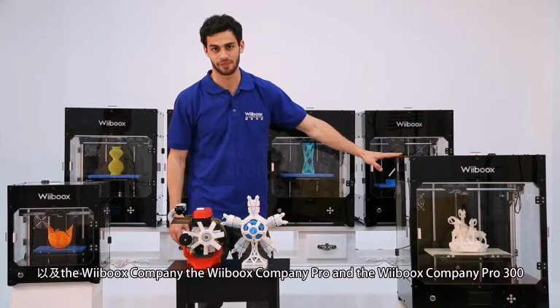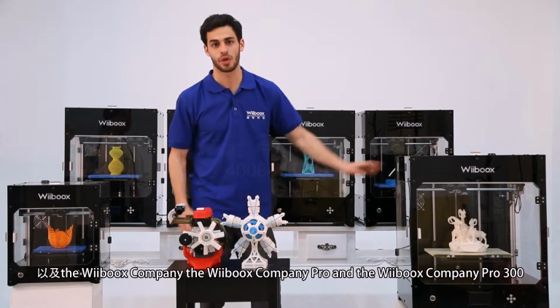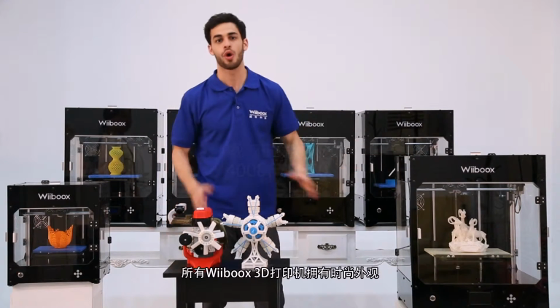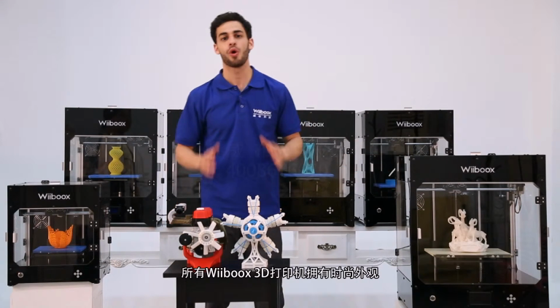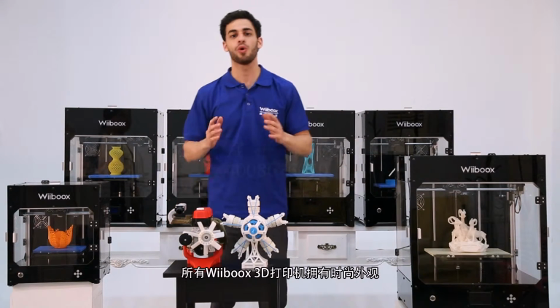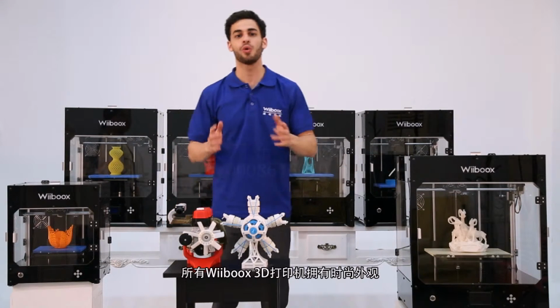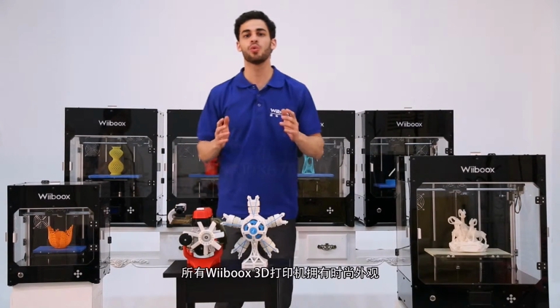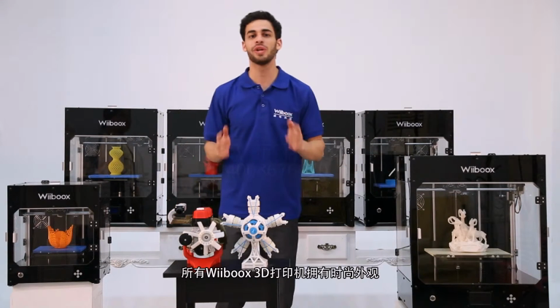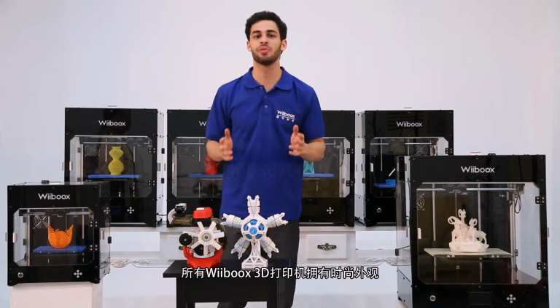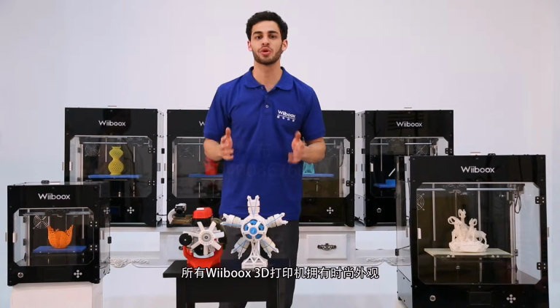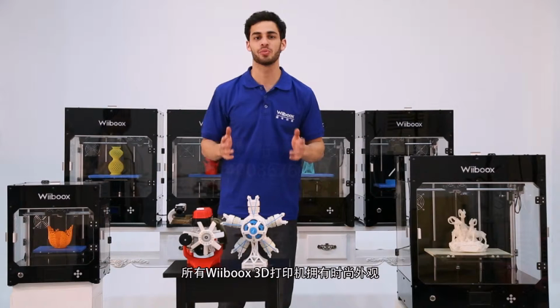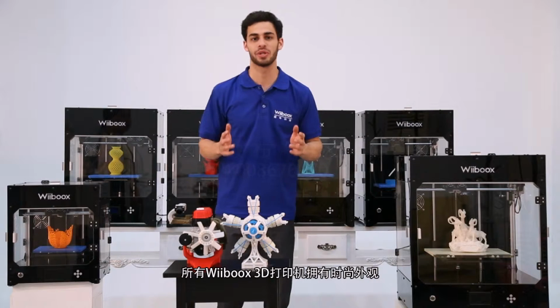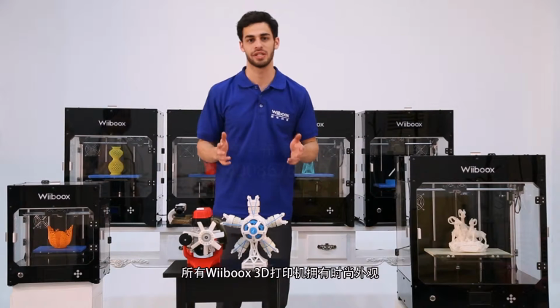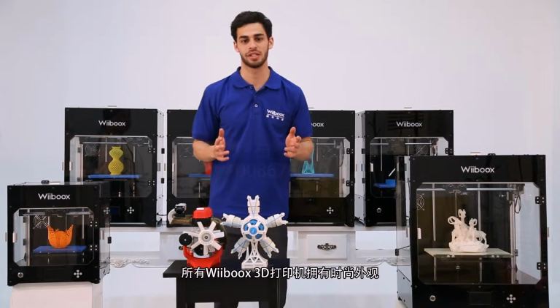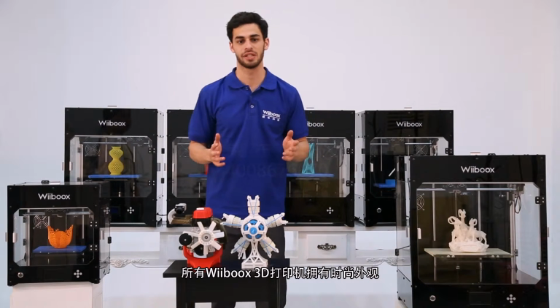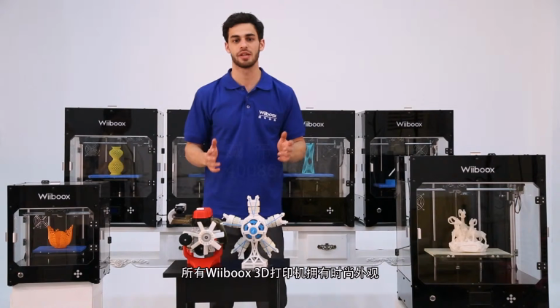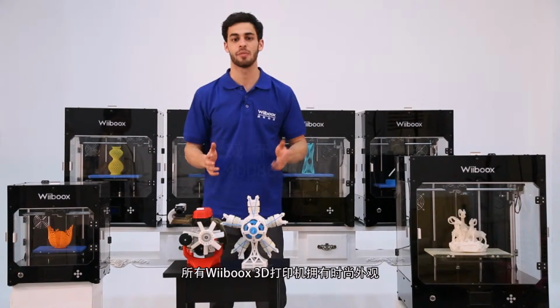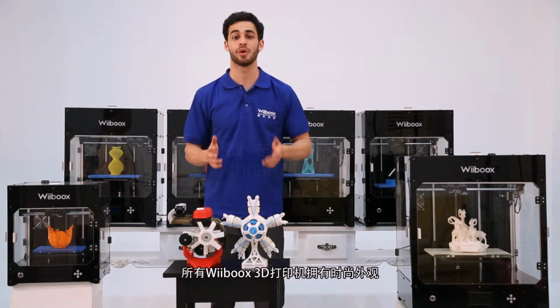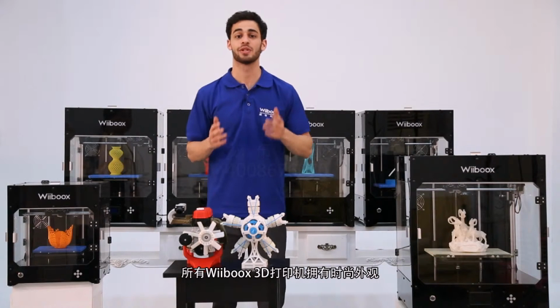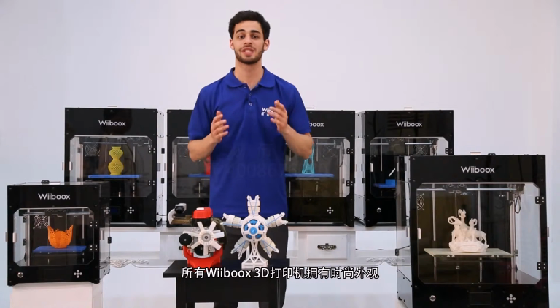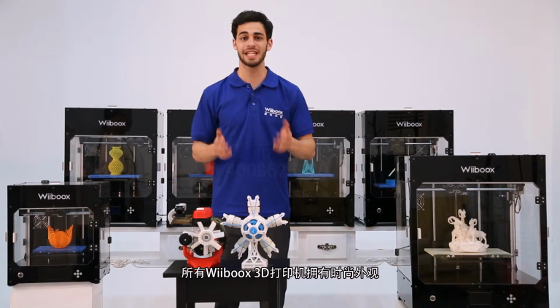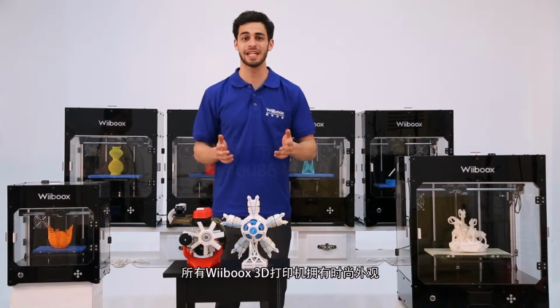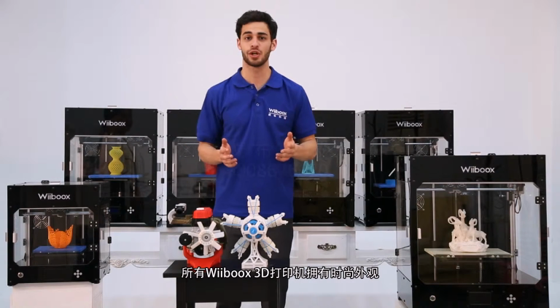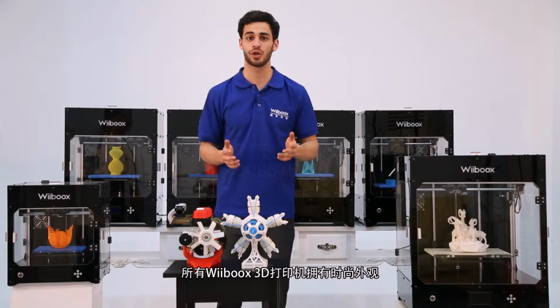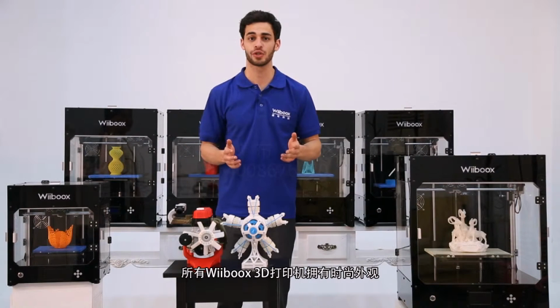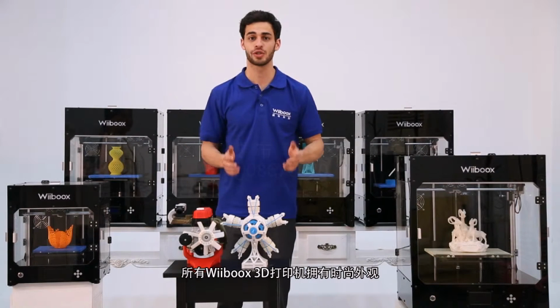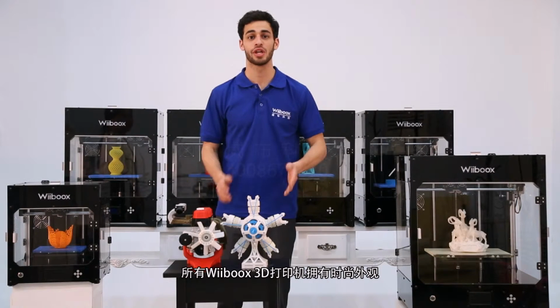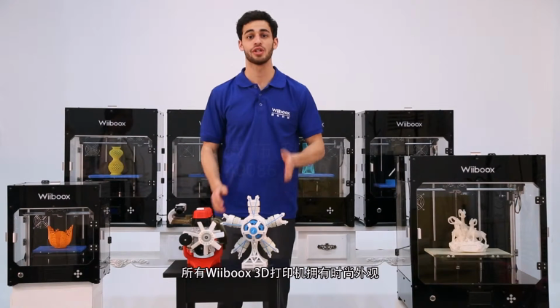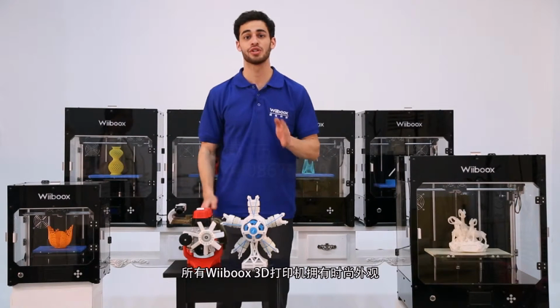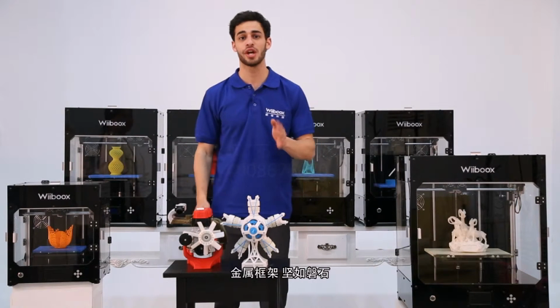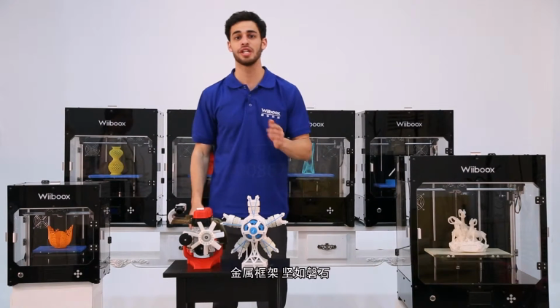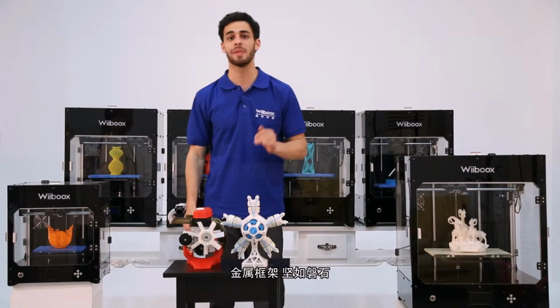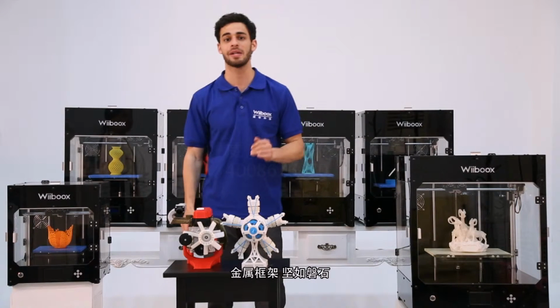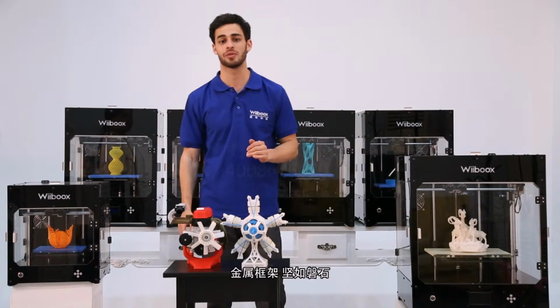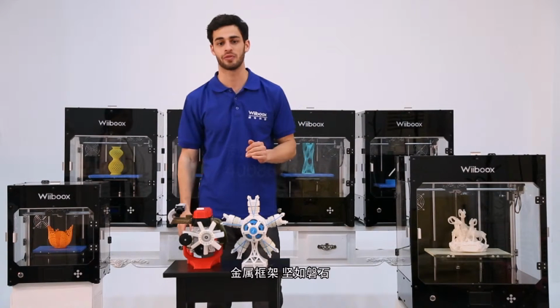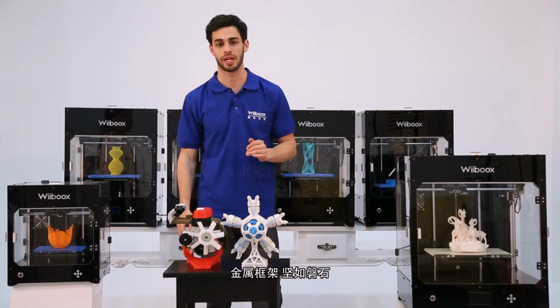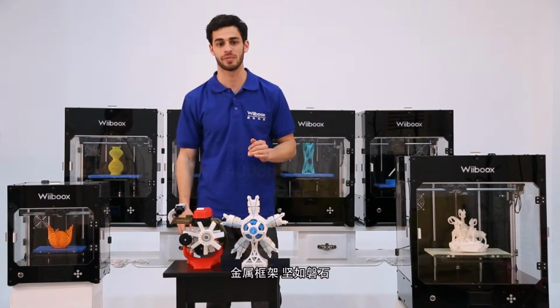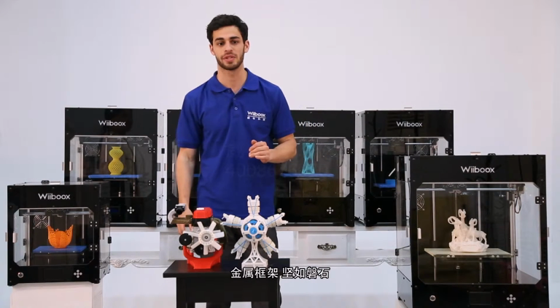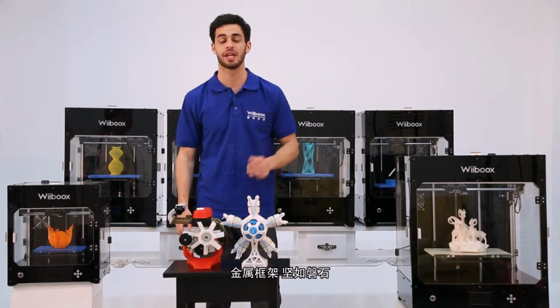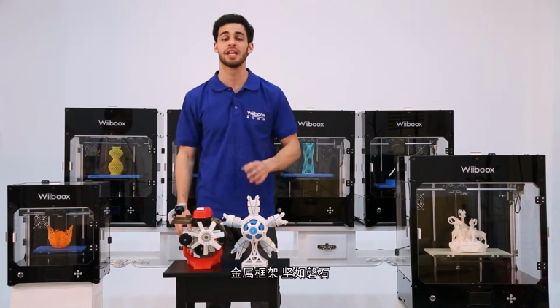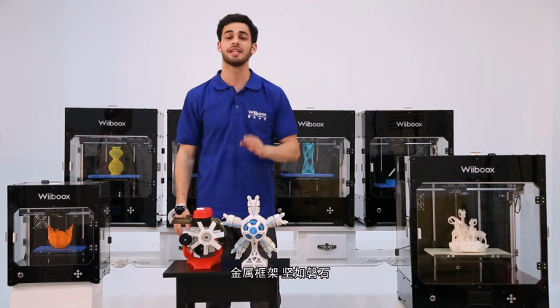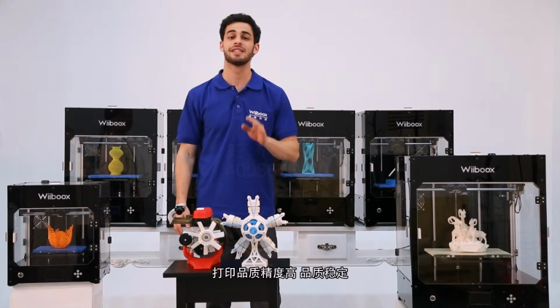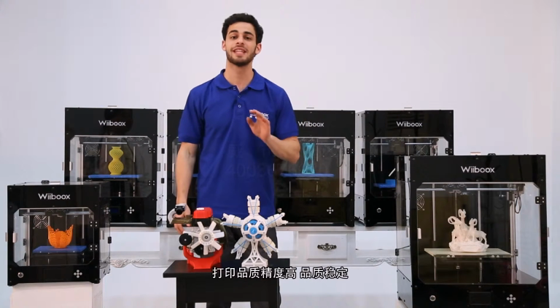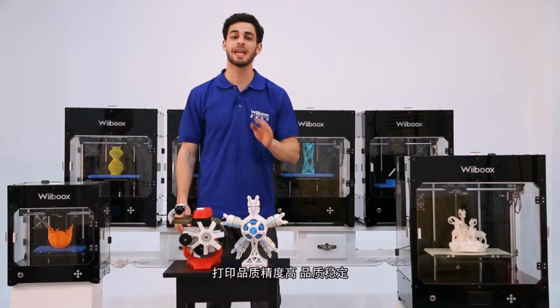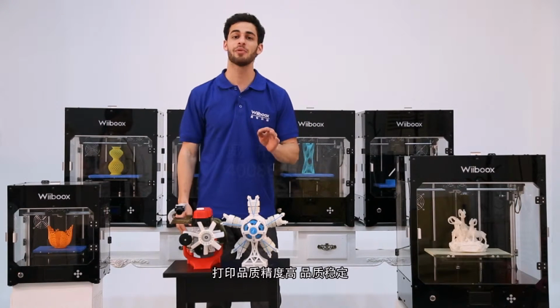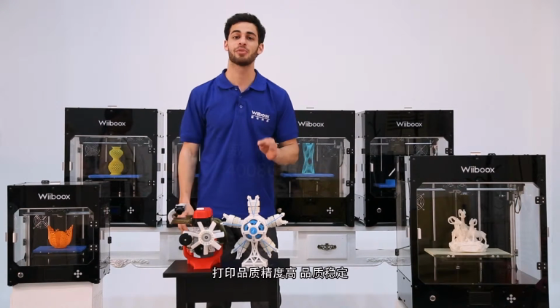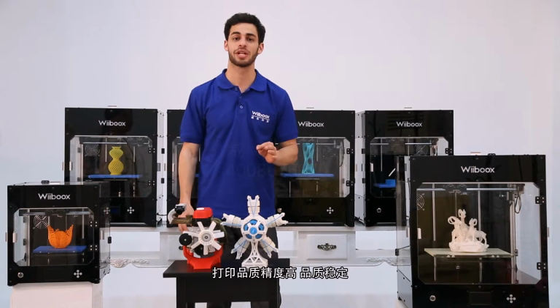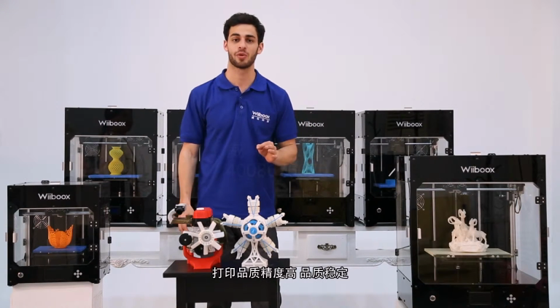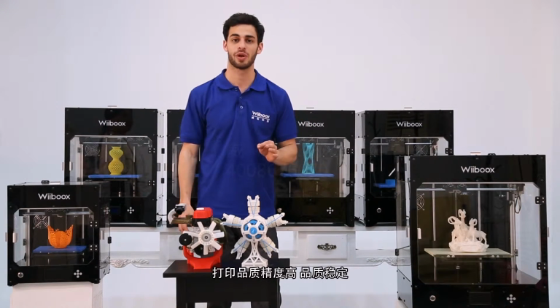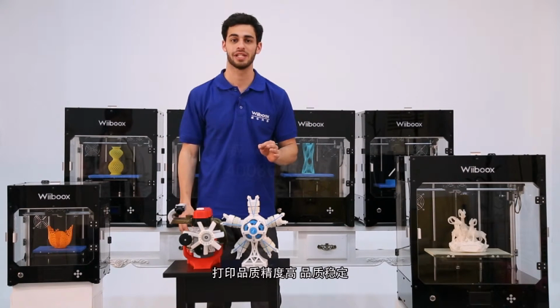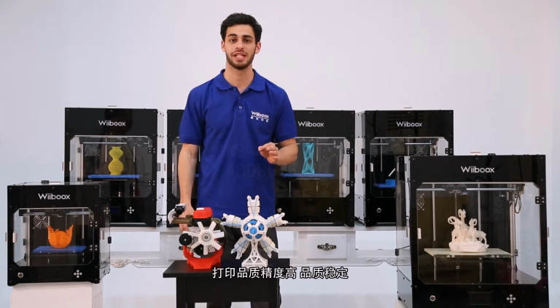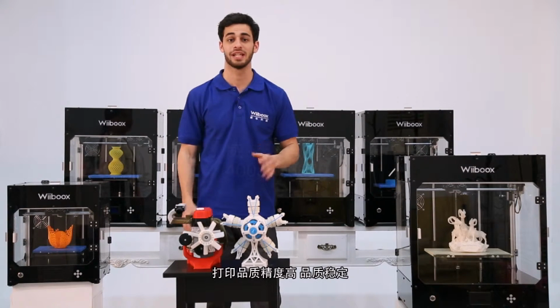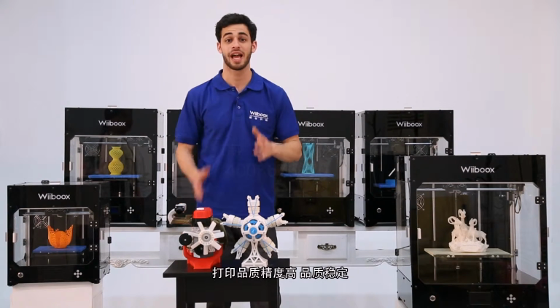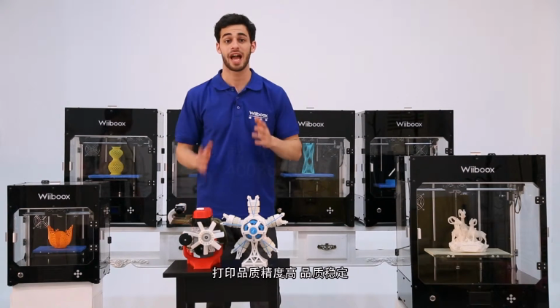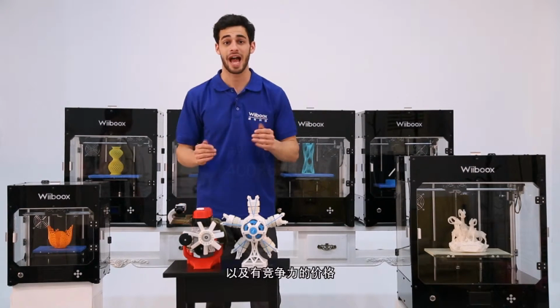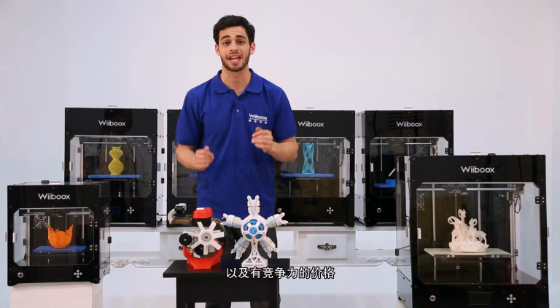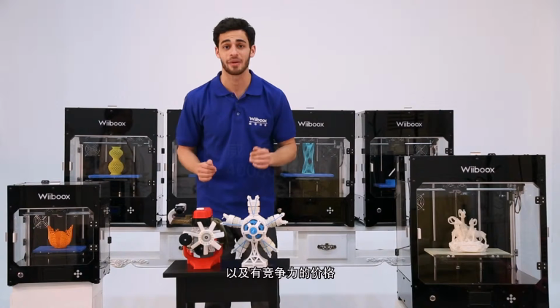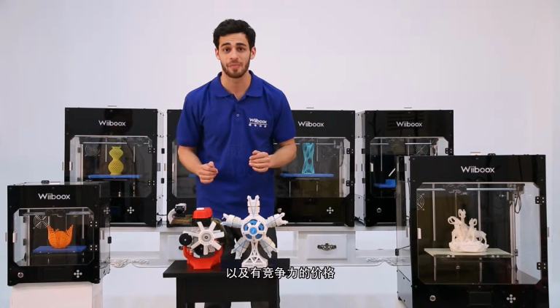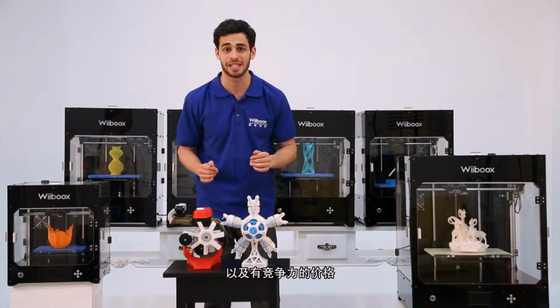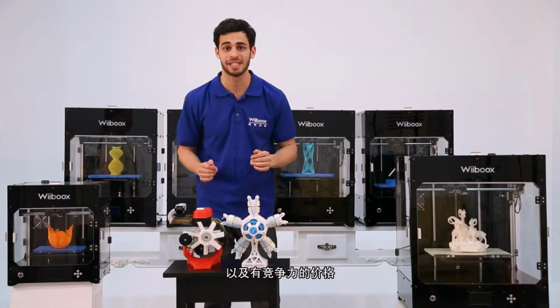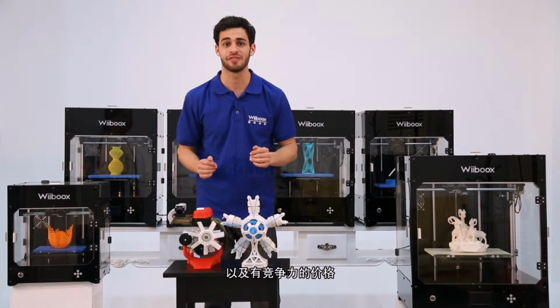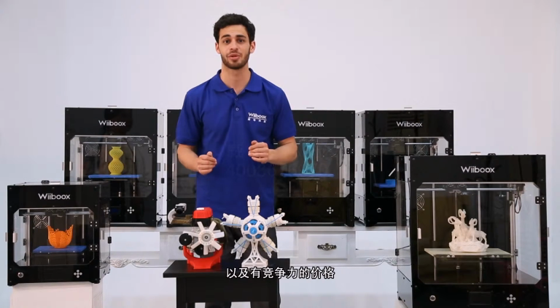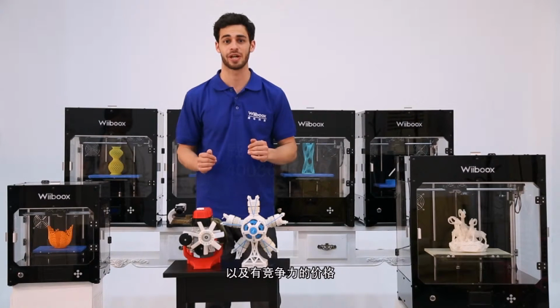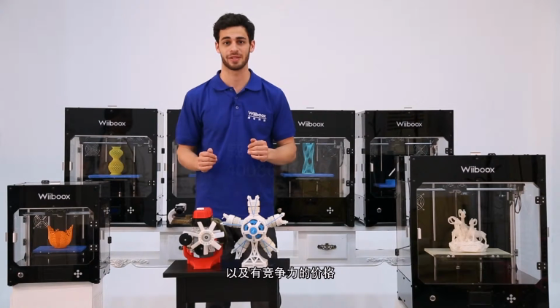All Weebooks printers have both sleek looks, sturdy metal frames, stable print quality, and a competitive price.